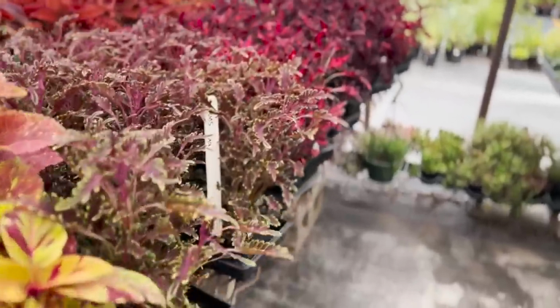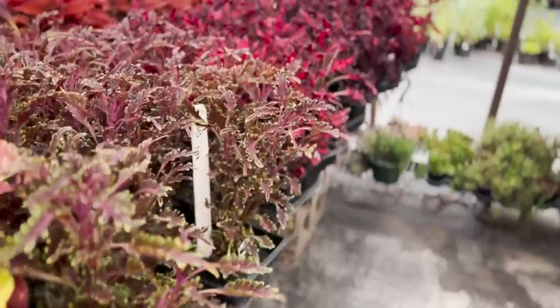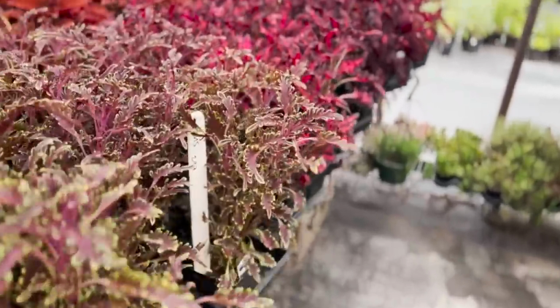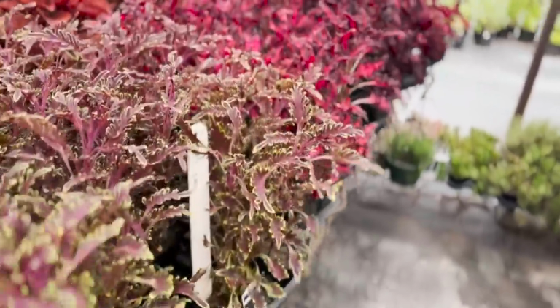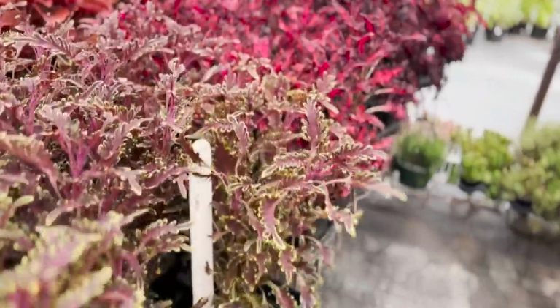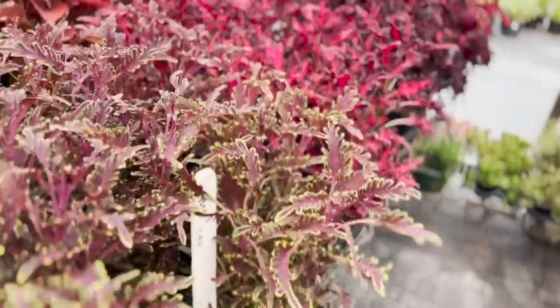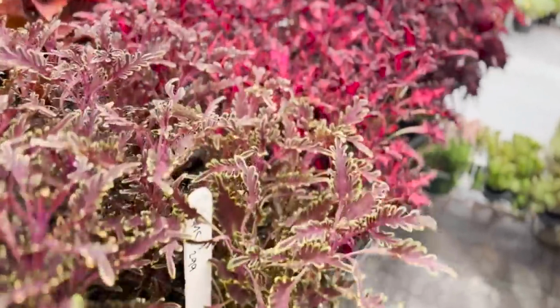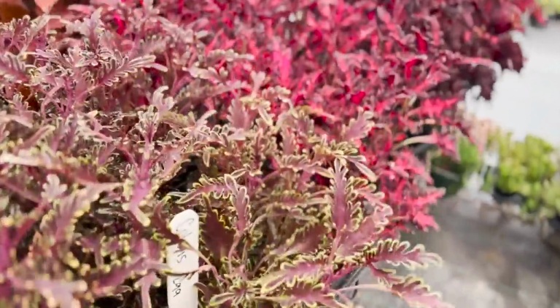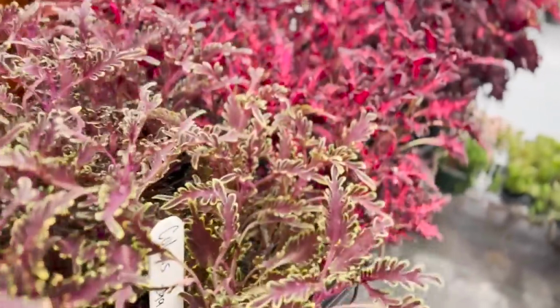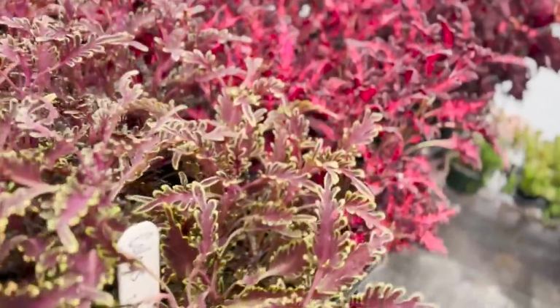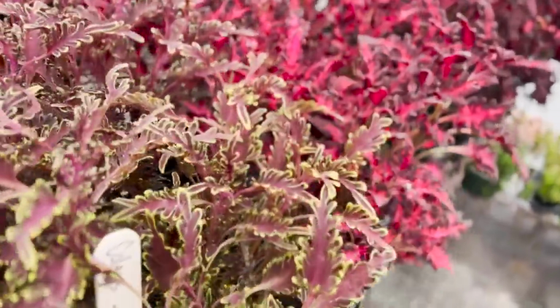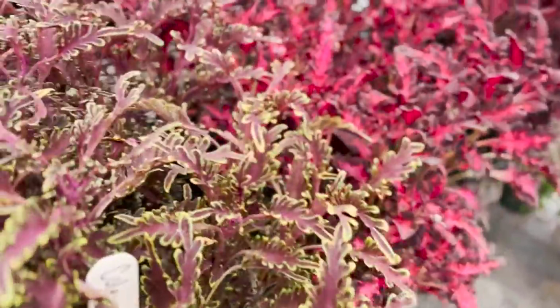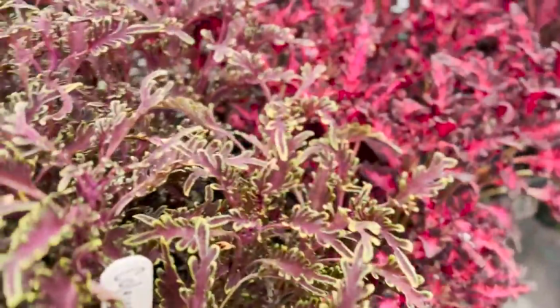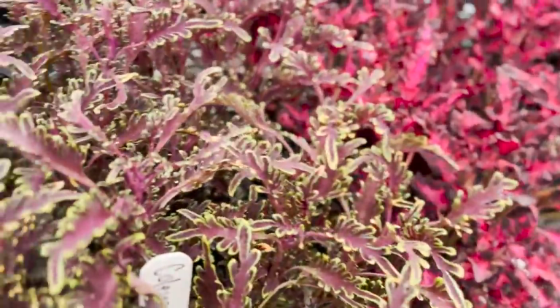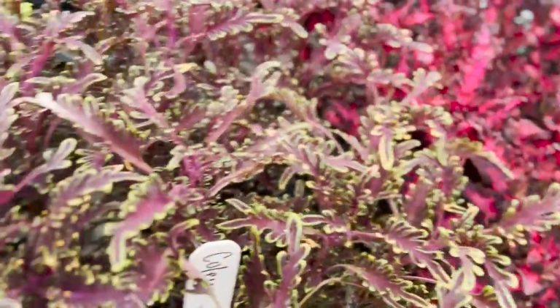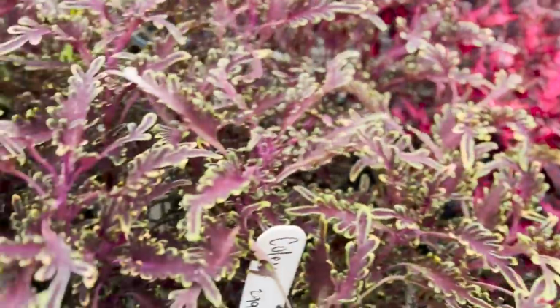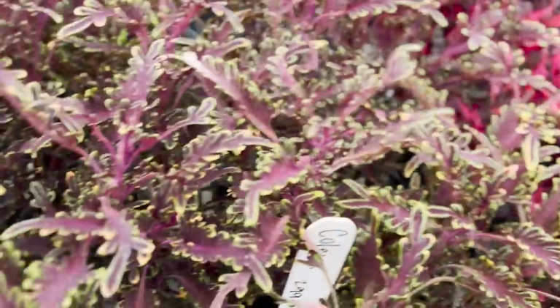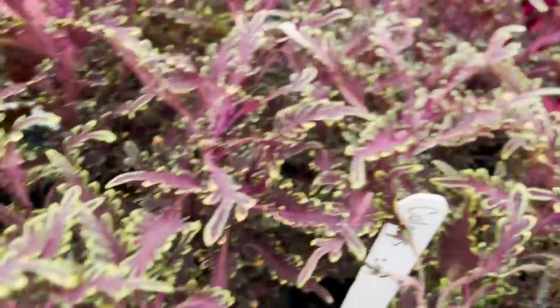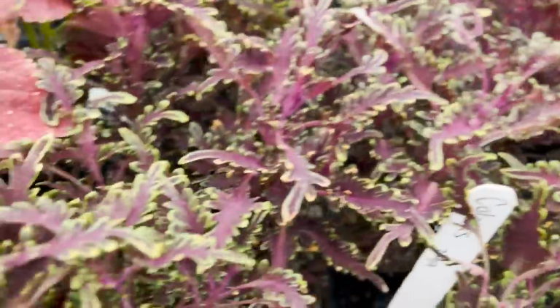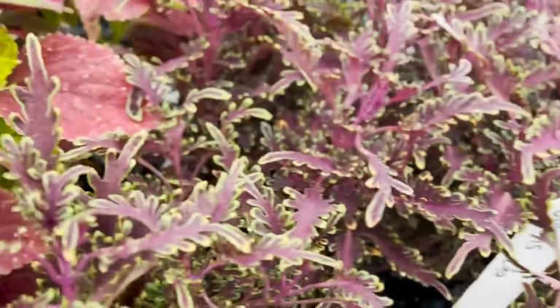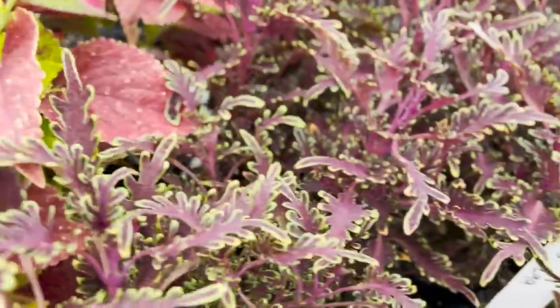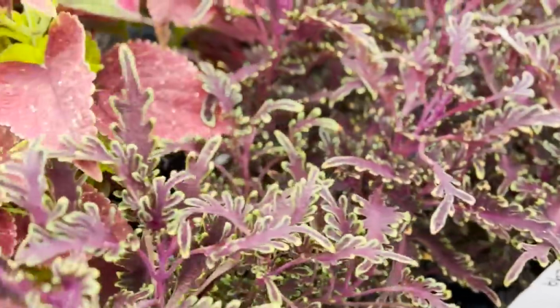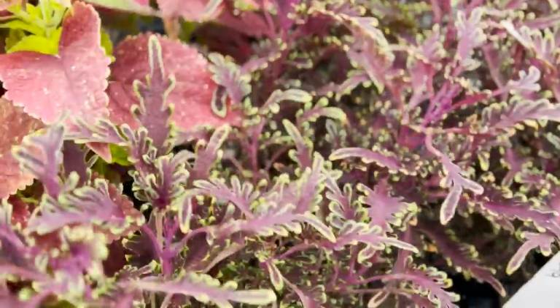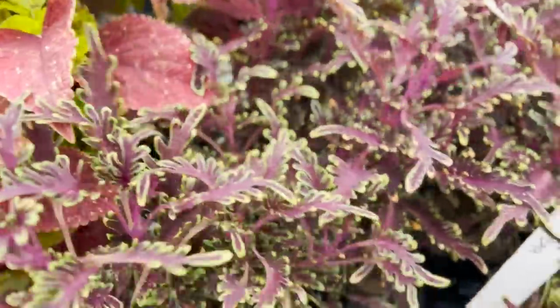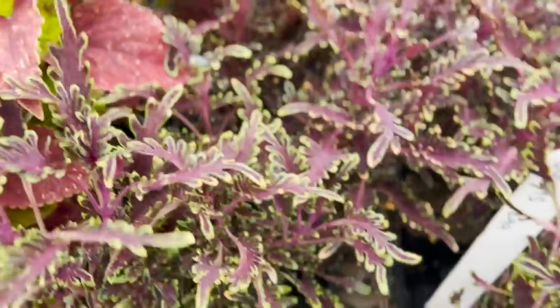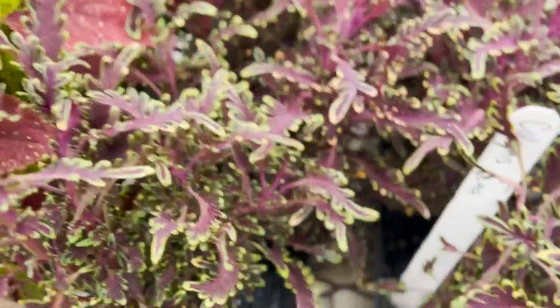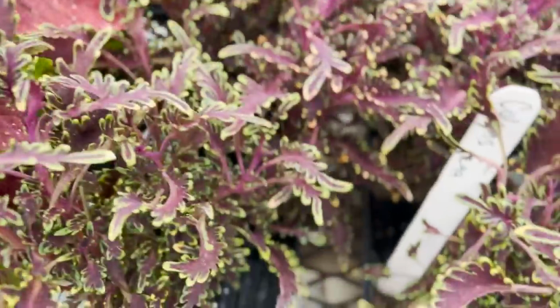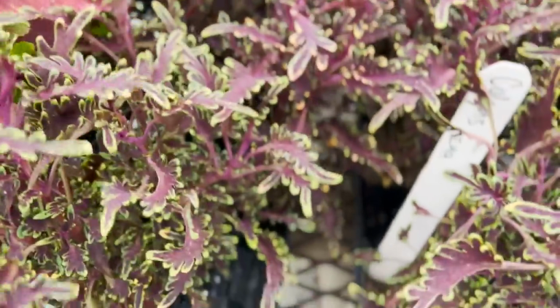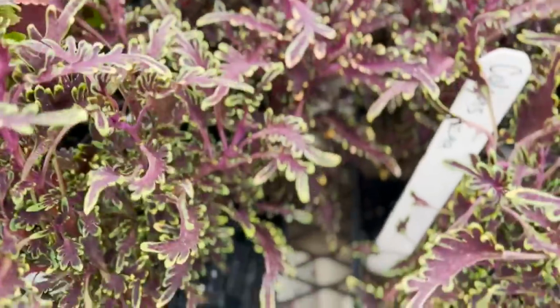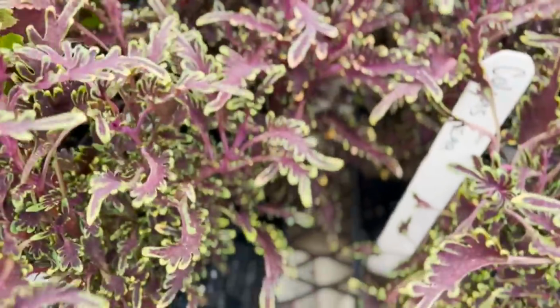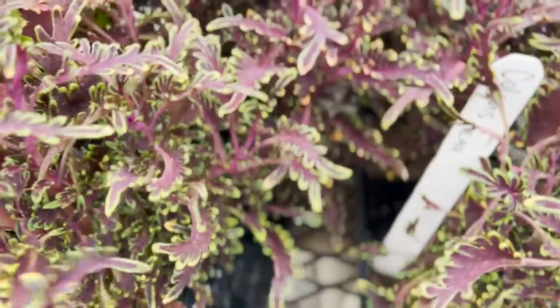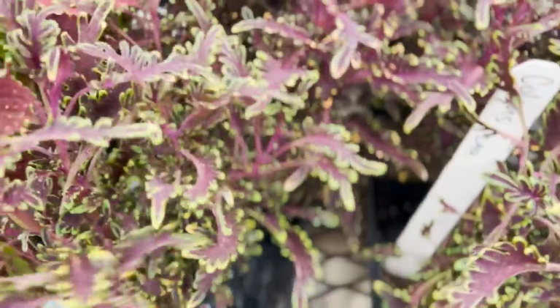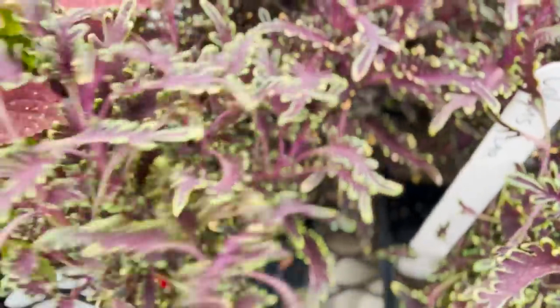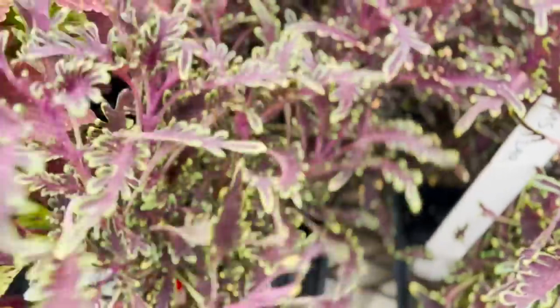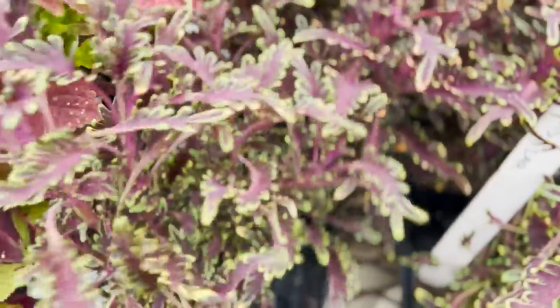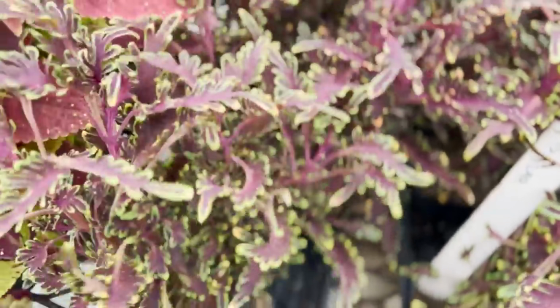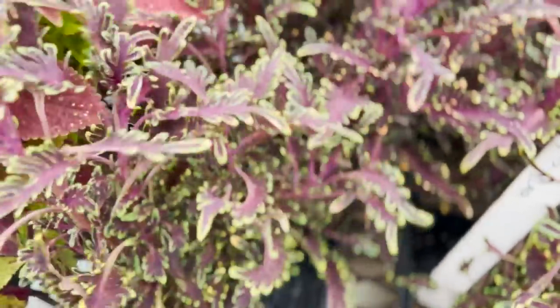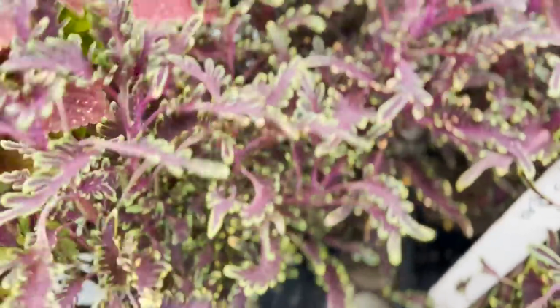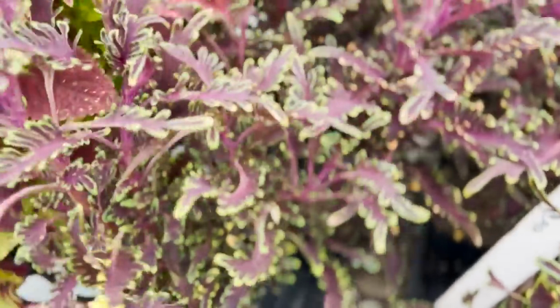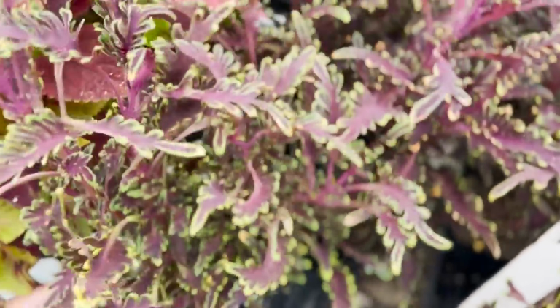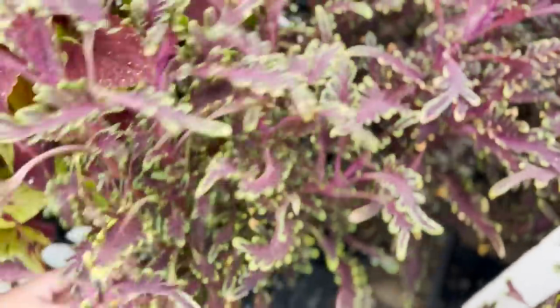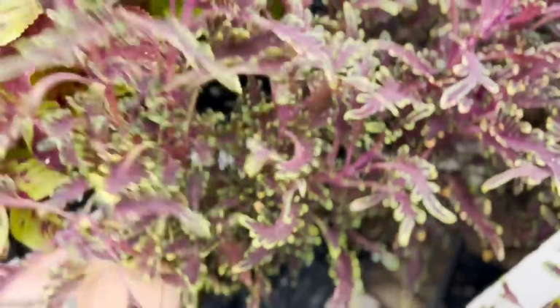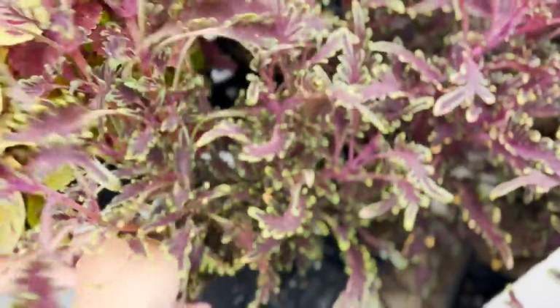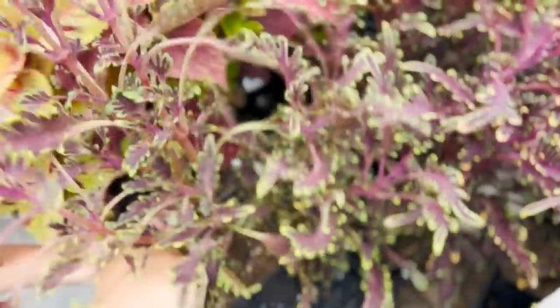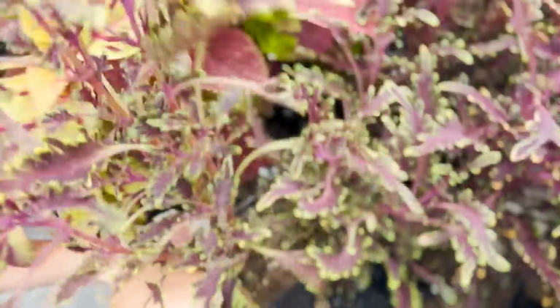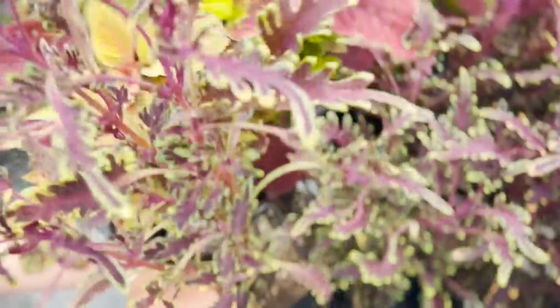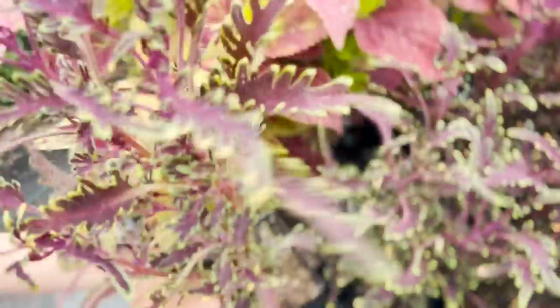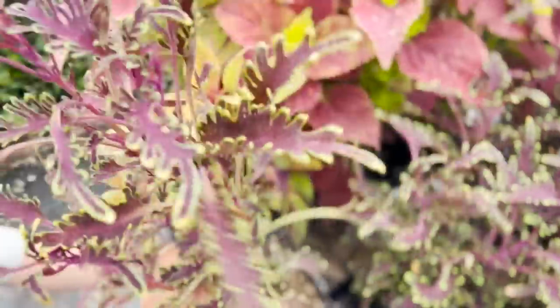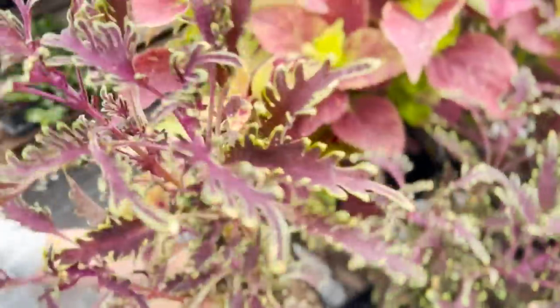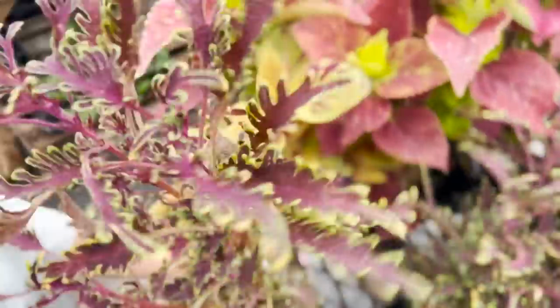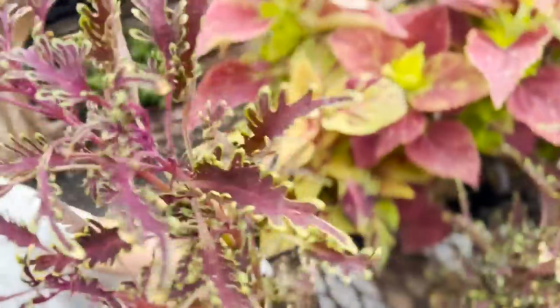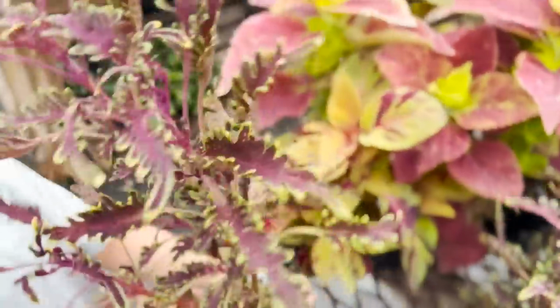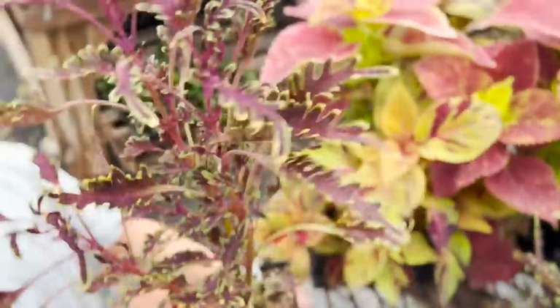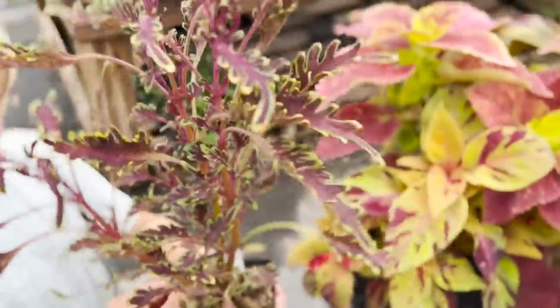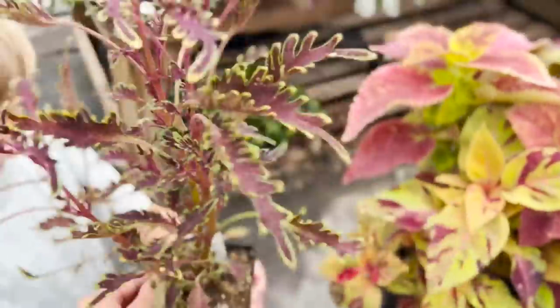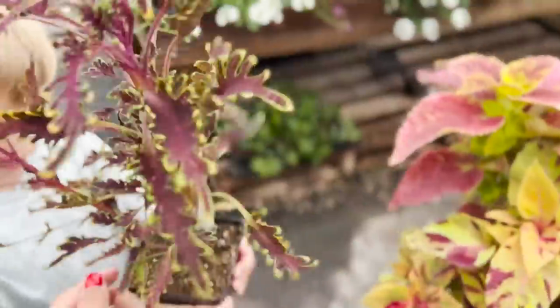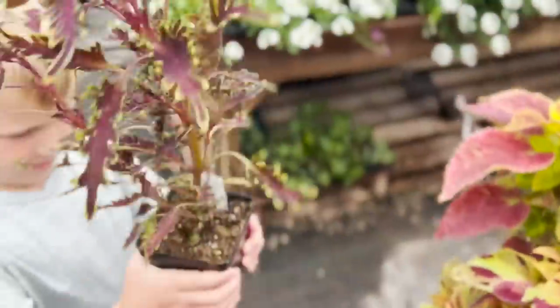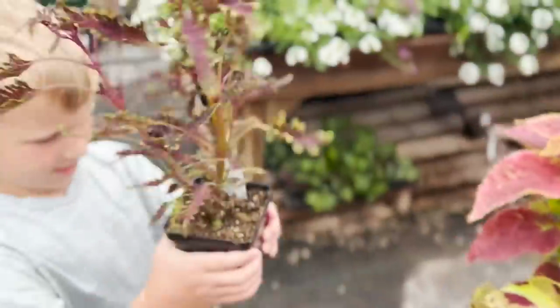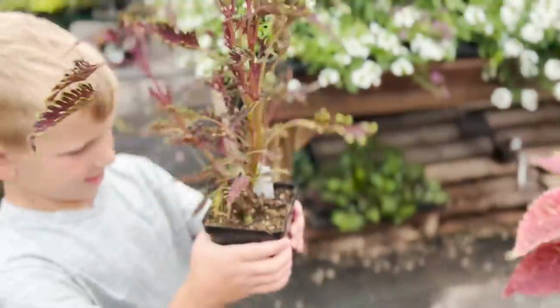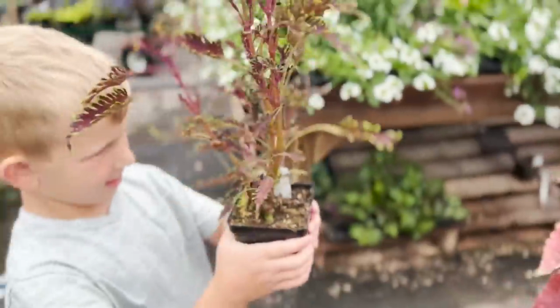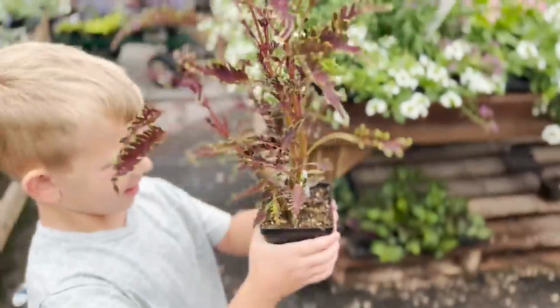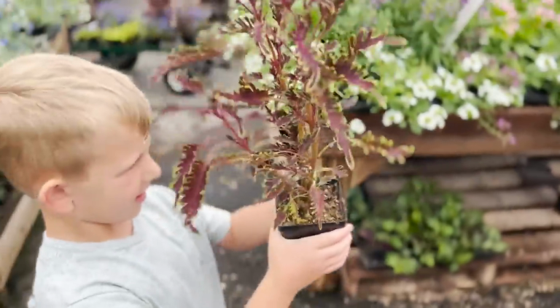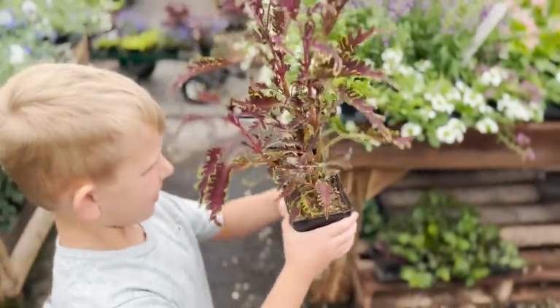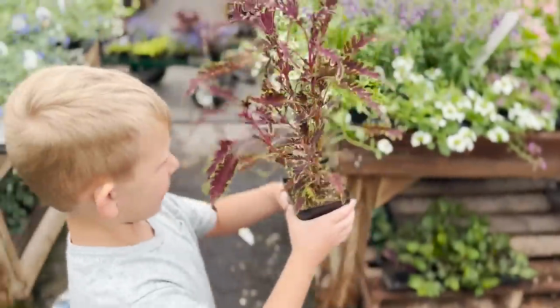We're going to do two of the coleus. Here buddy, you want to put this one on the cart too? Good job.